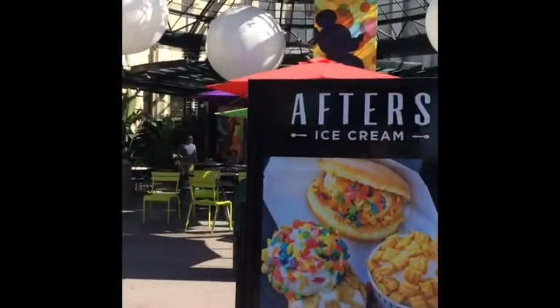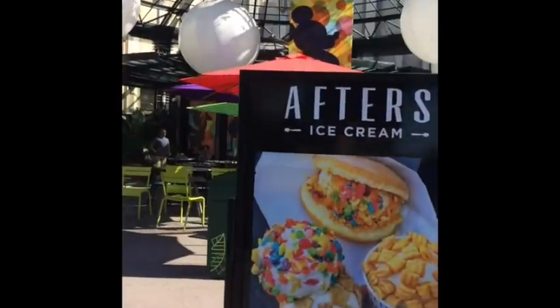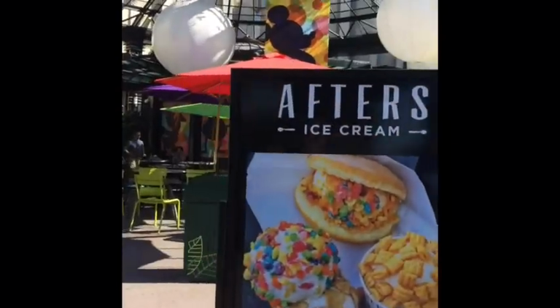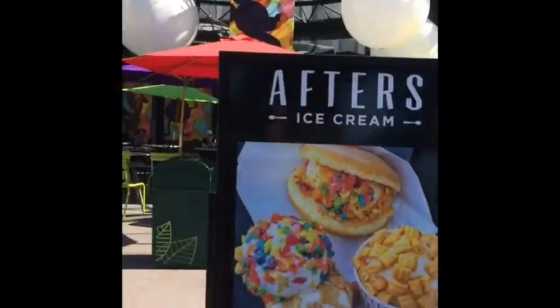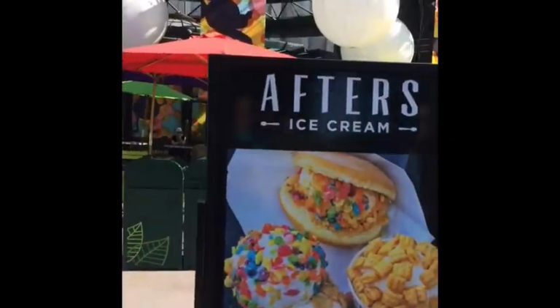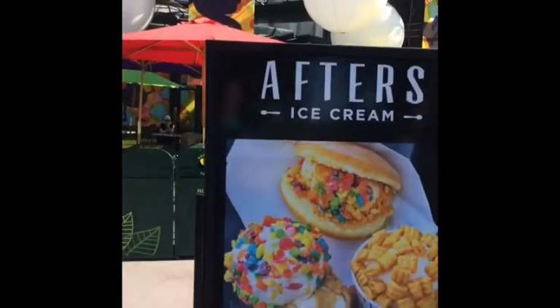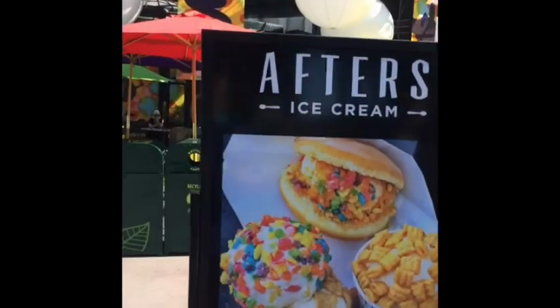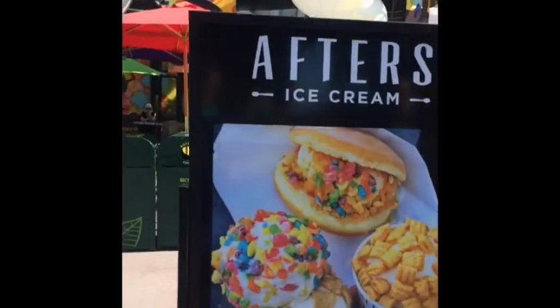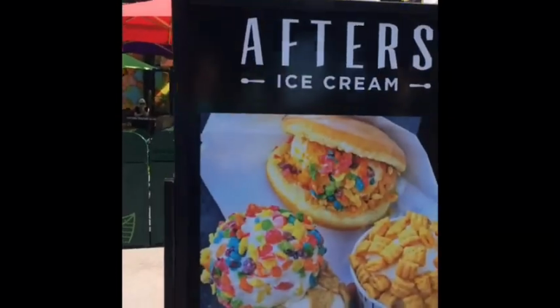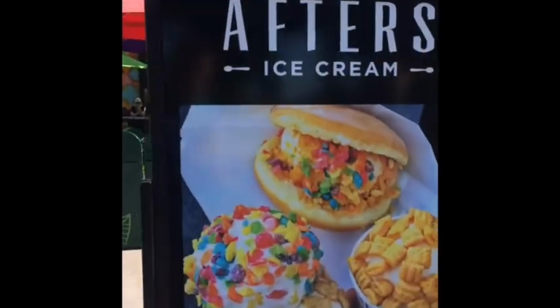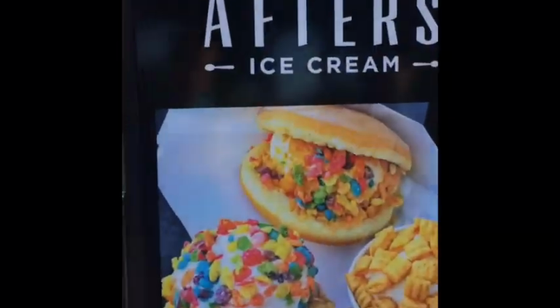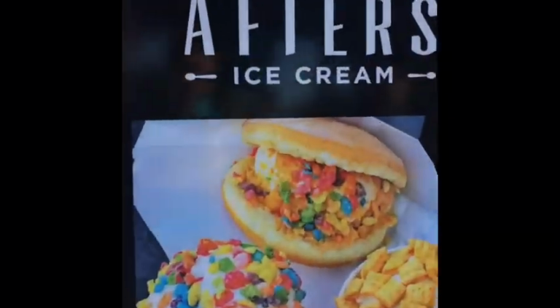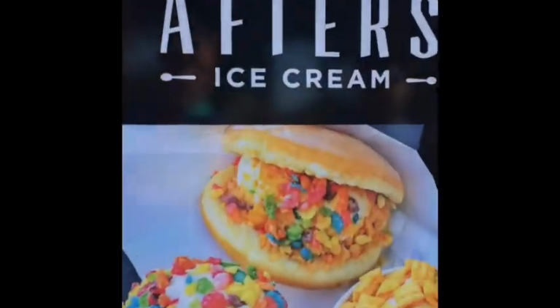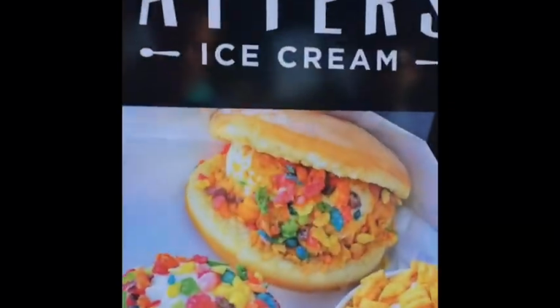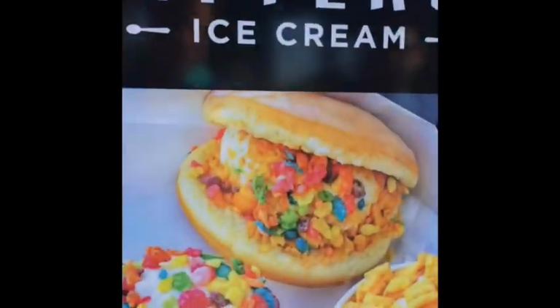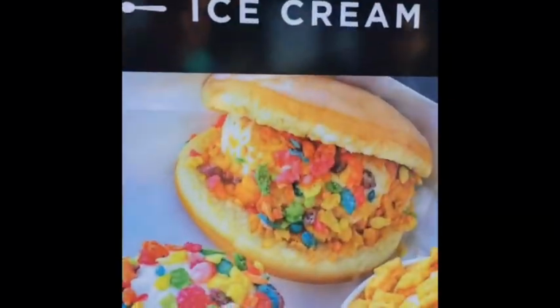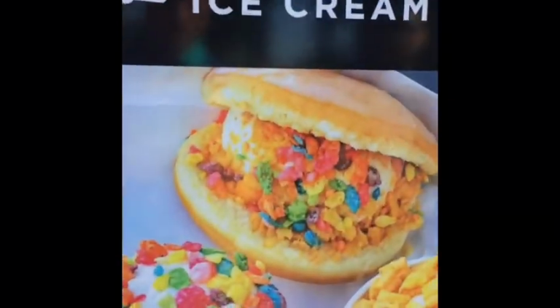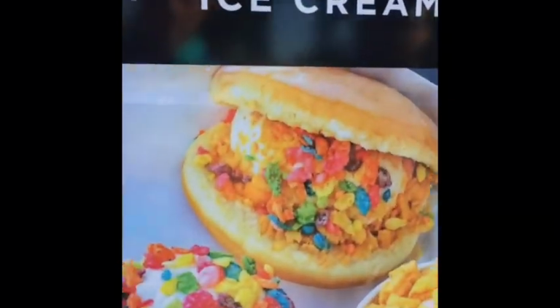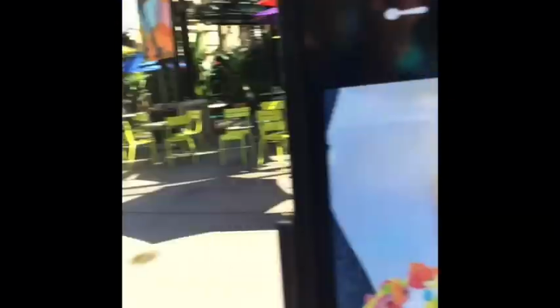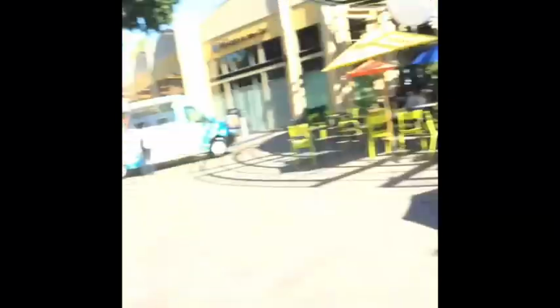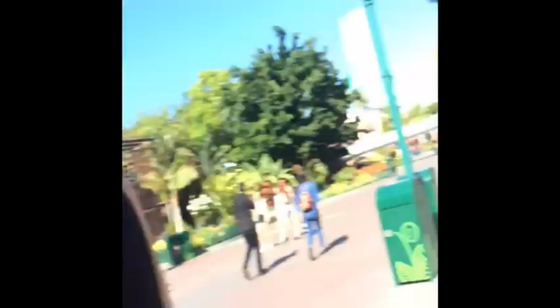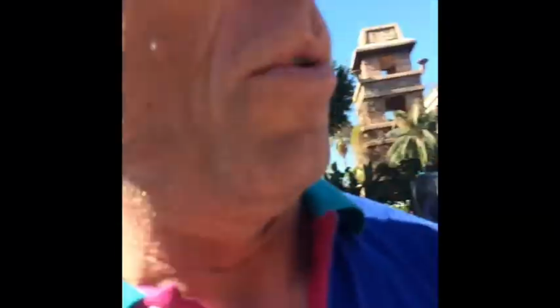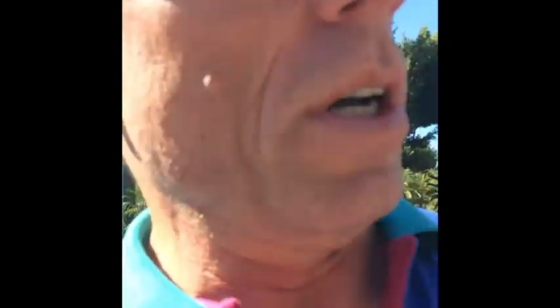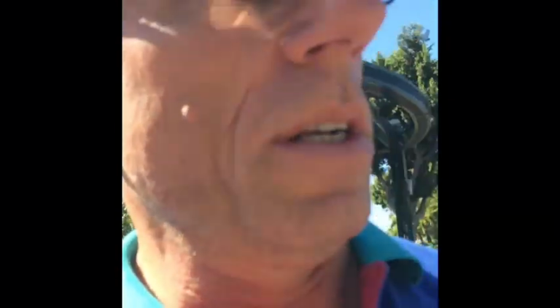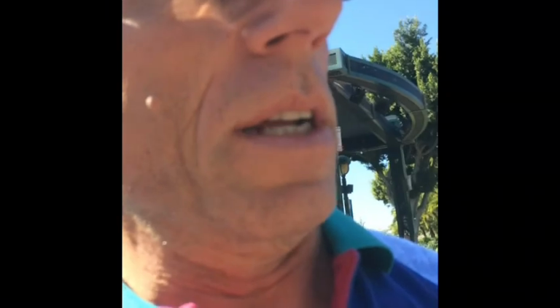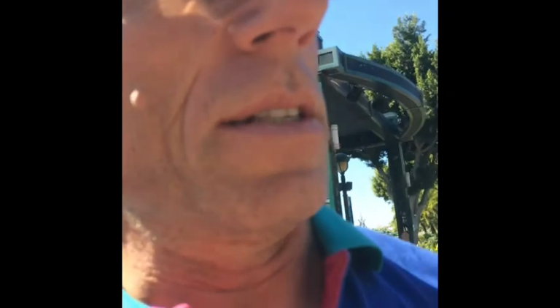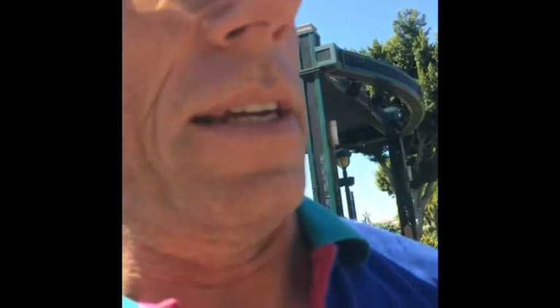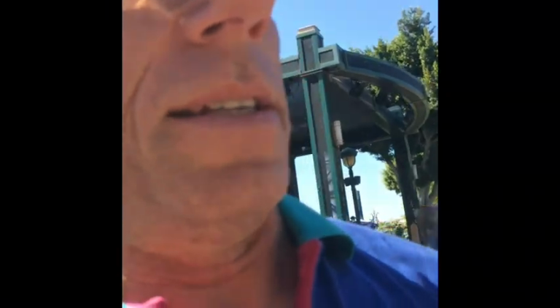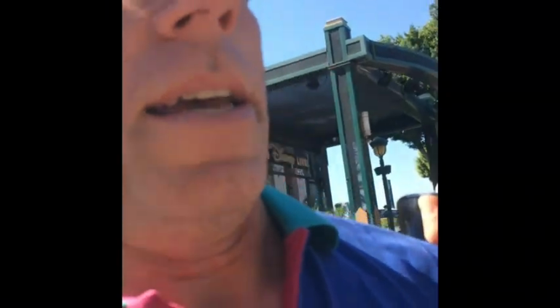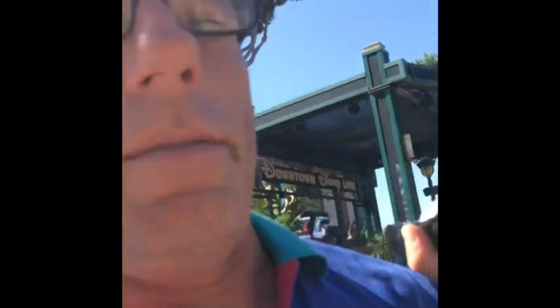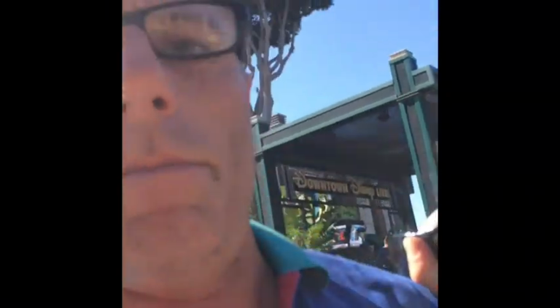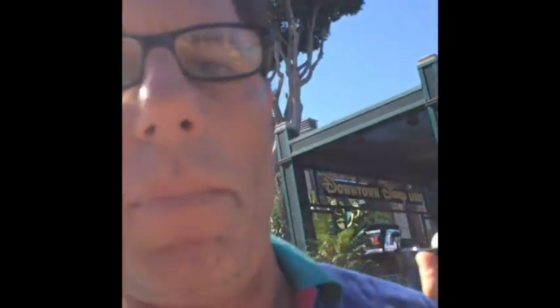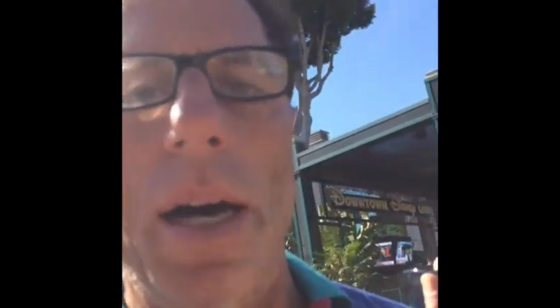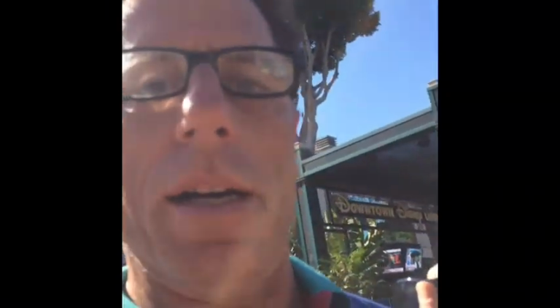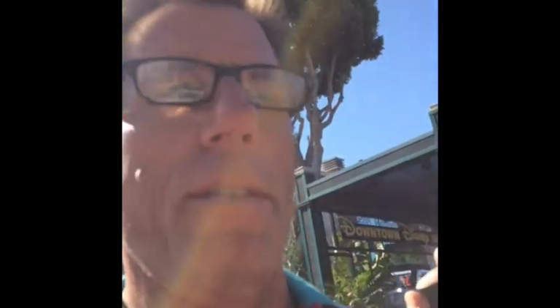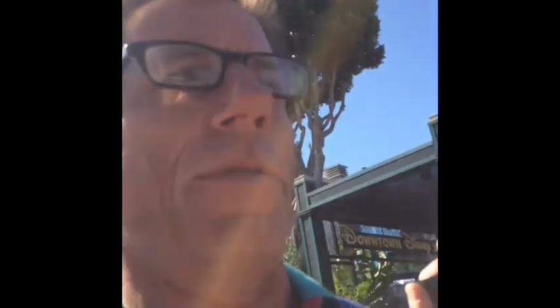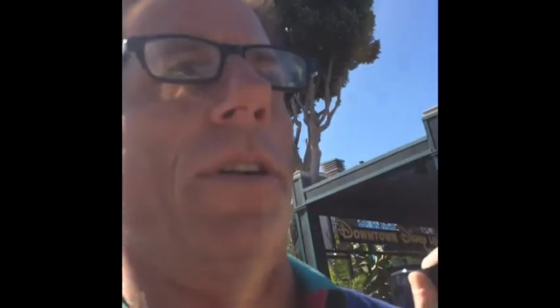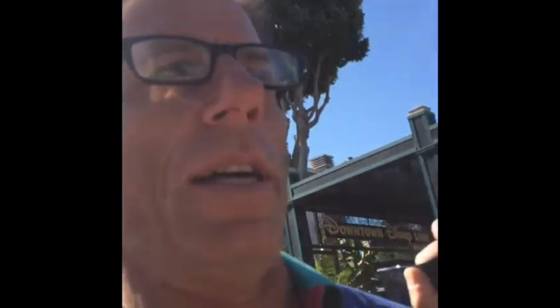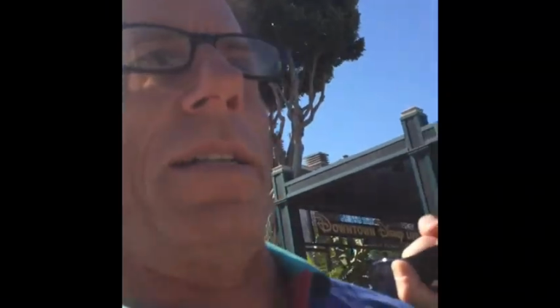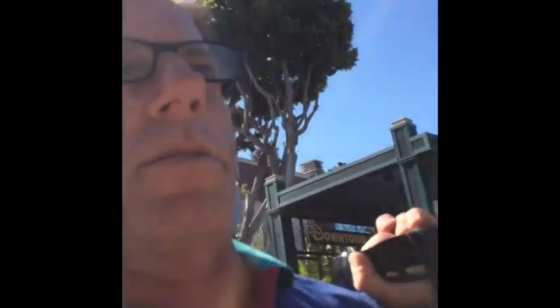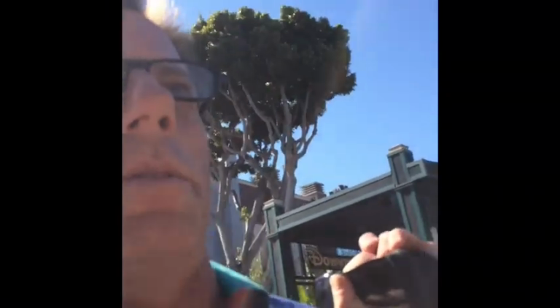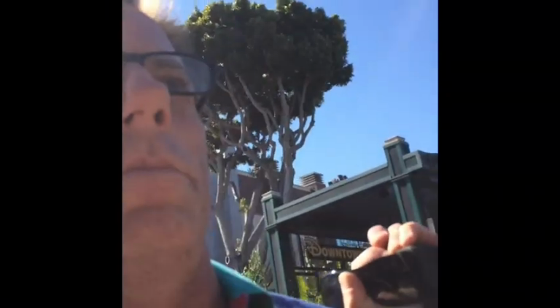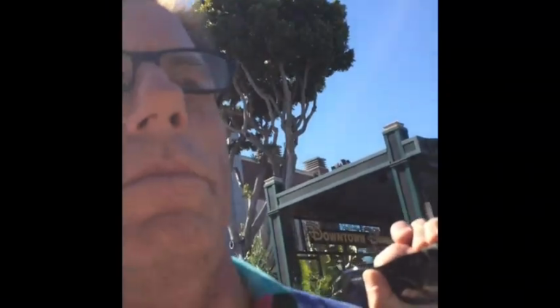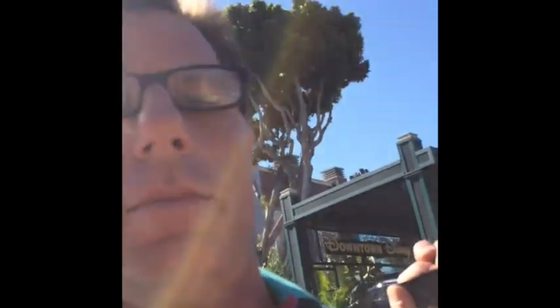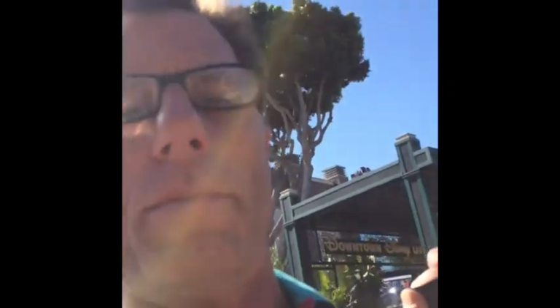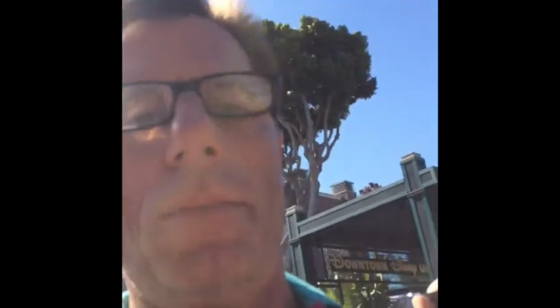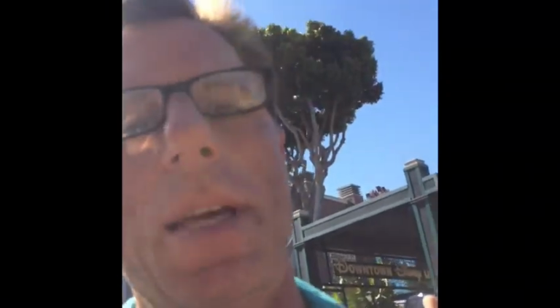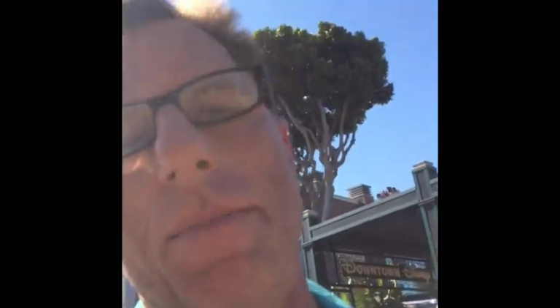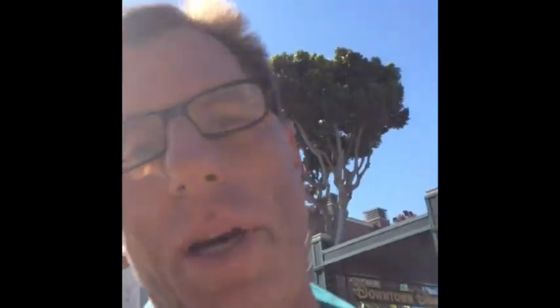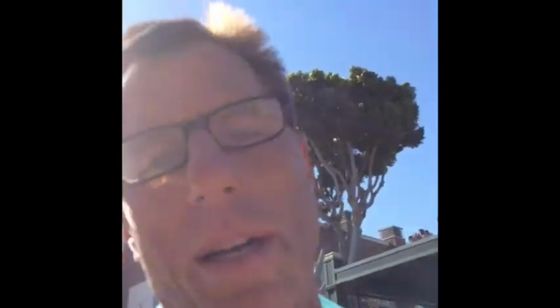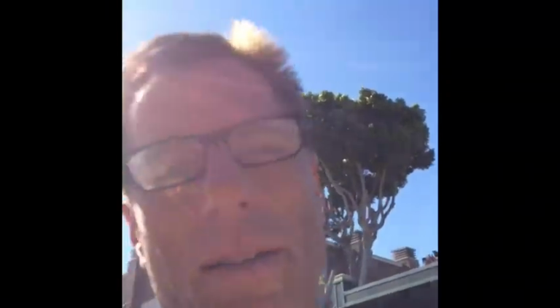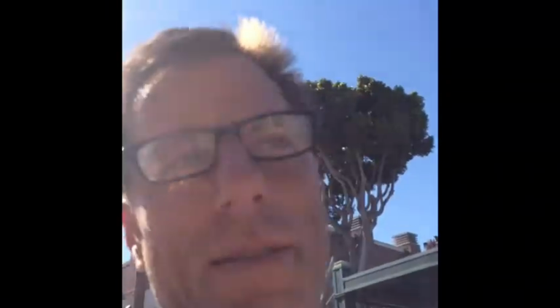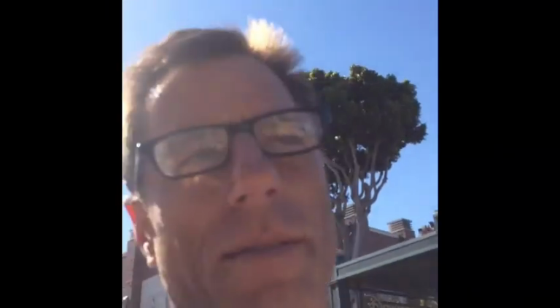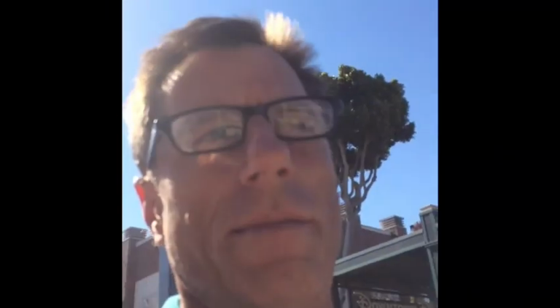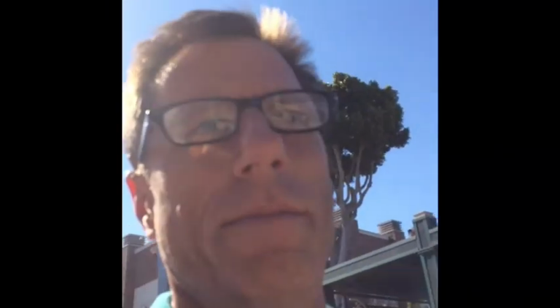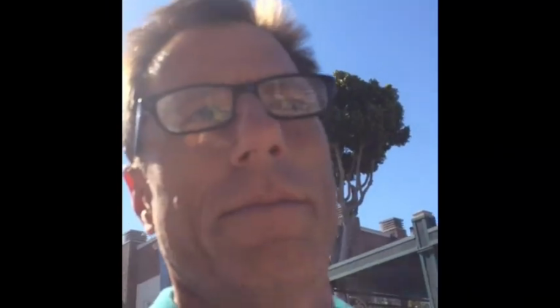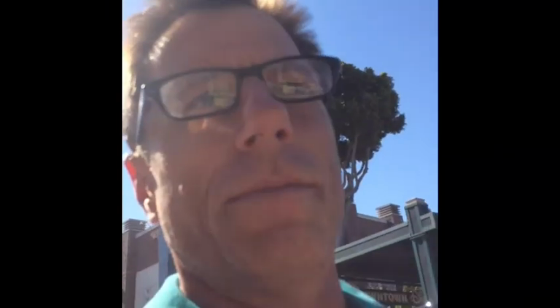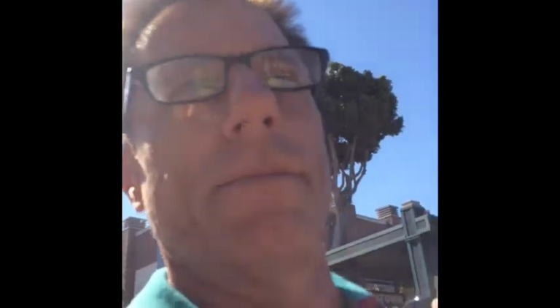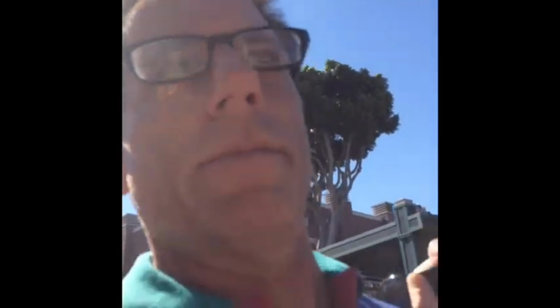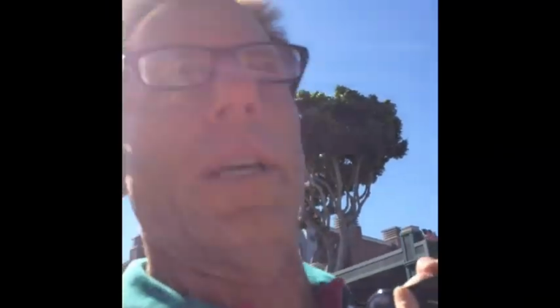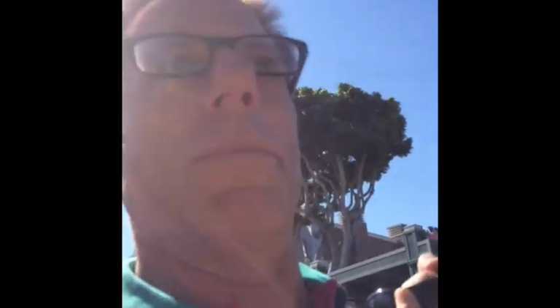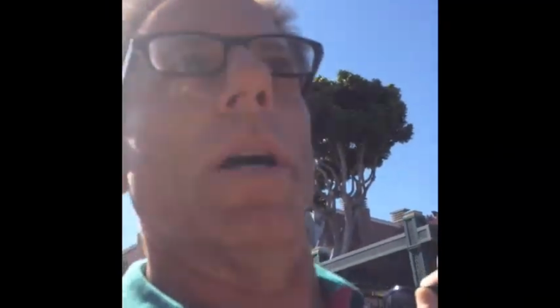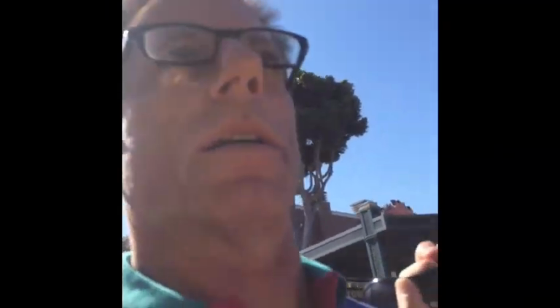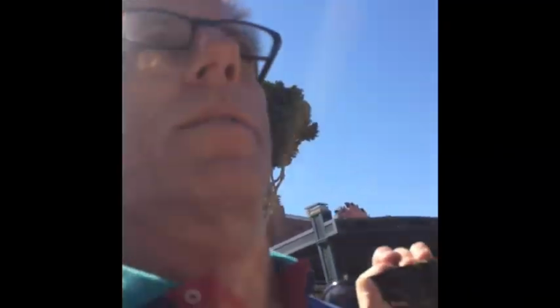This is the one that'll blow your mind right here — this ice cream place. It's like ten bucks for an ice cream. Ten bucks!